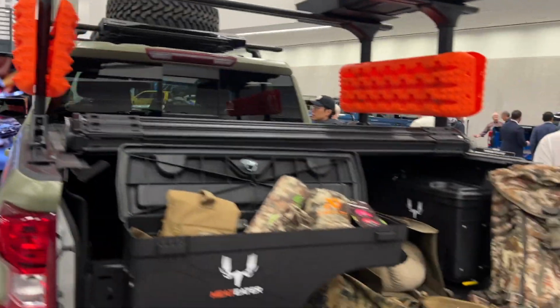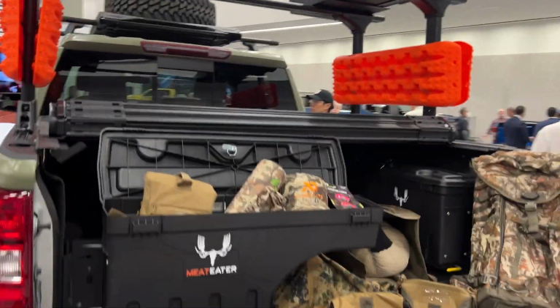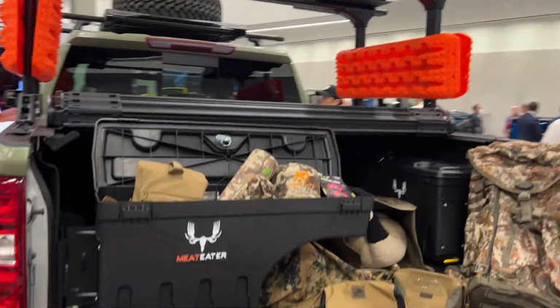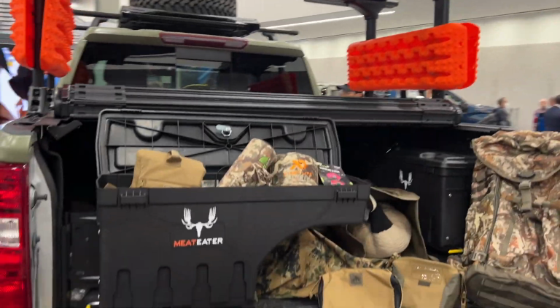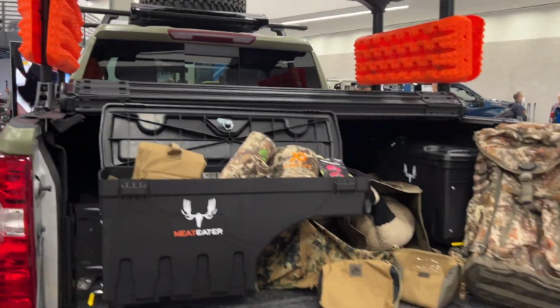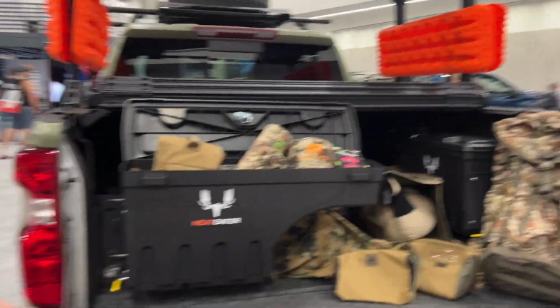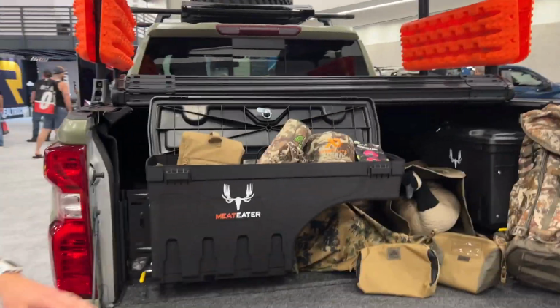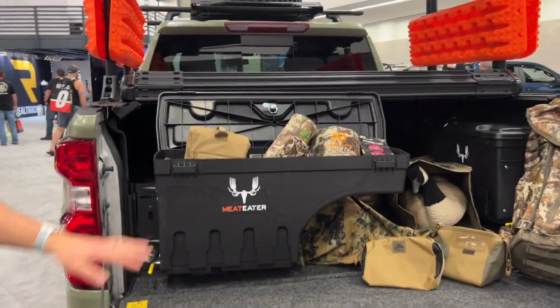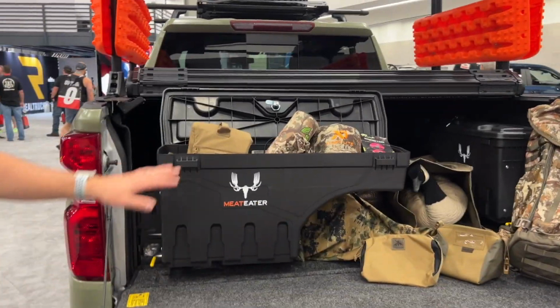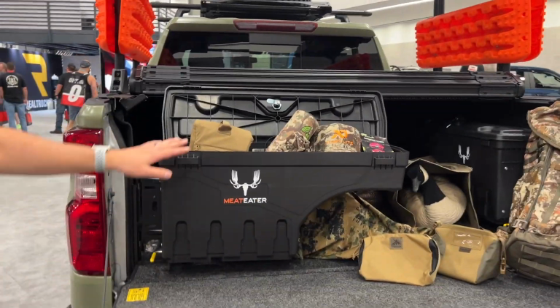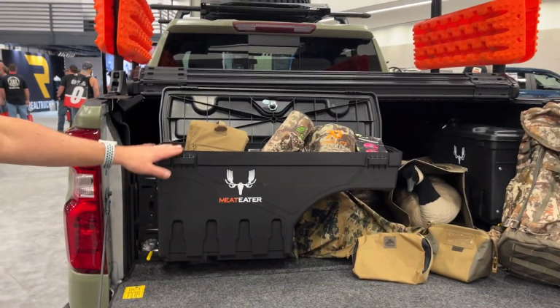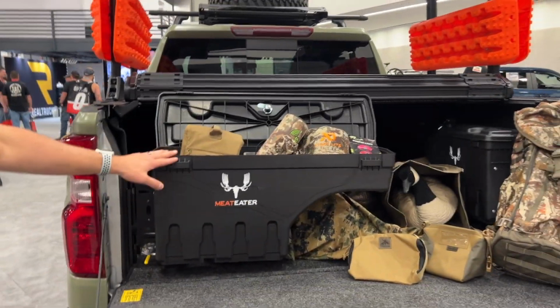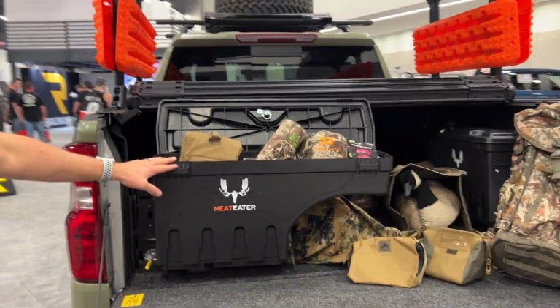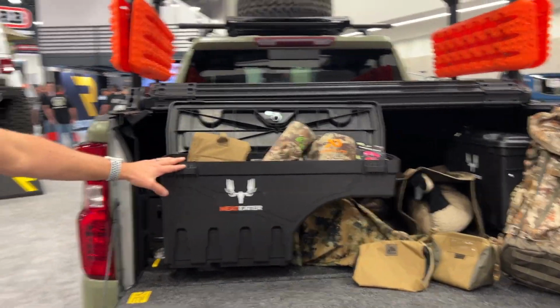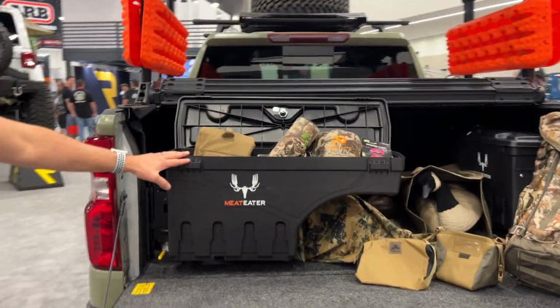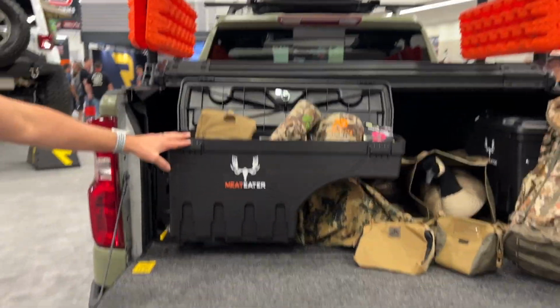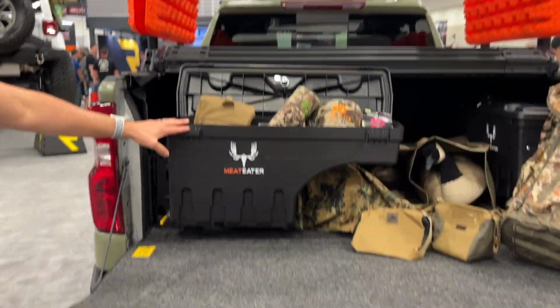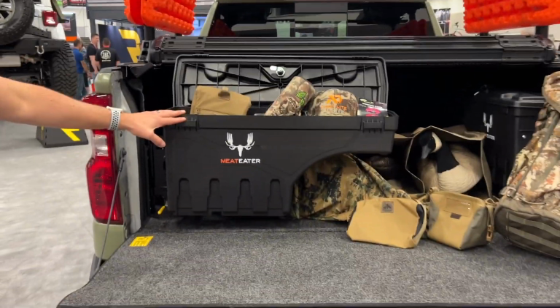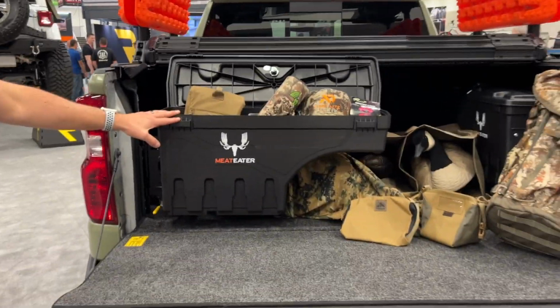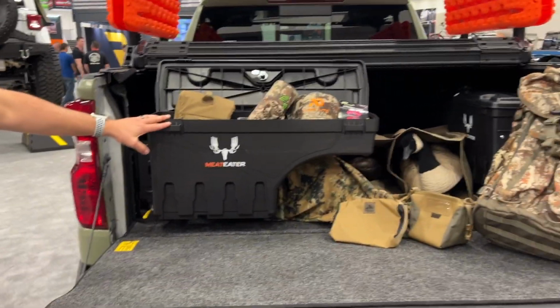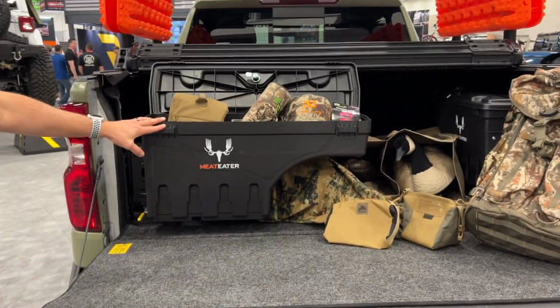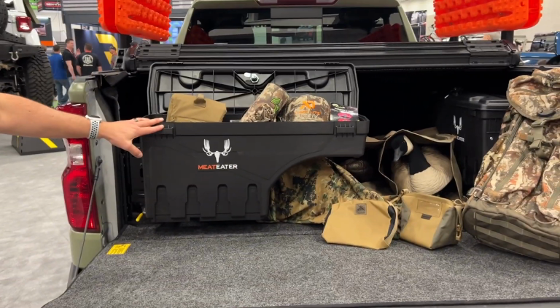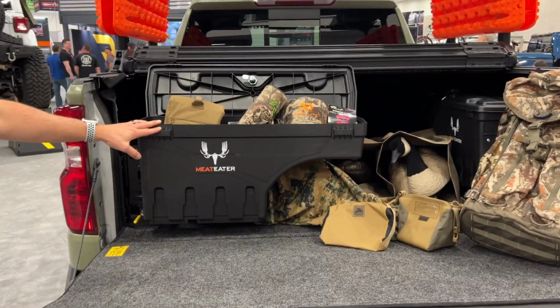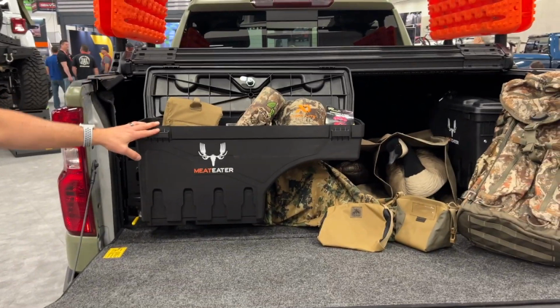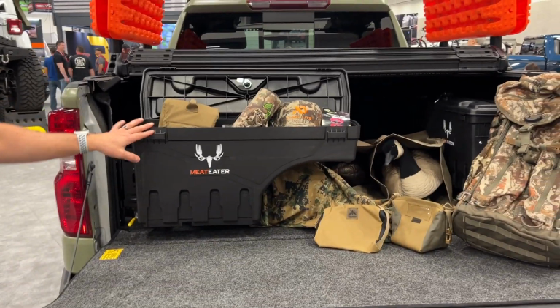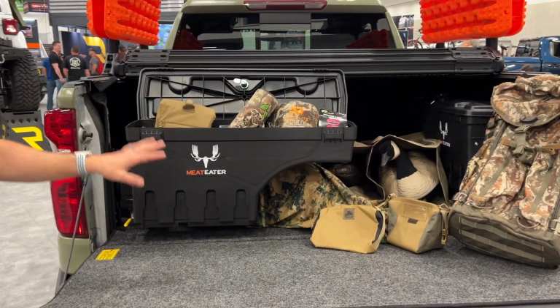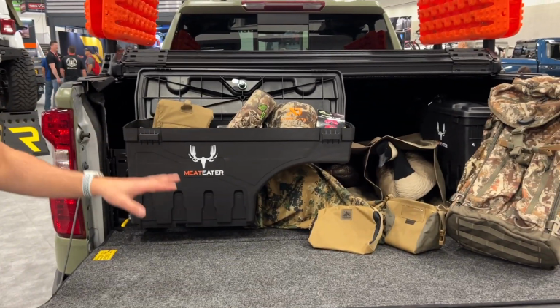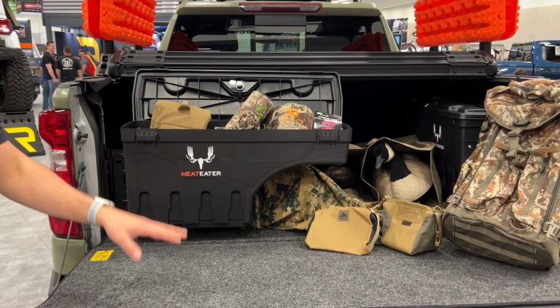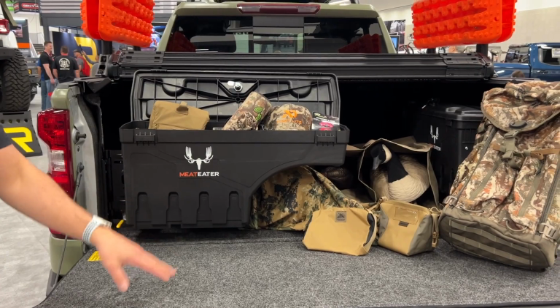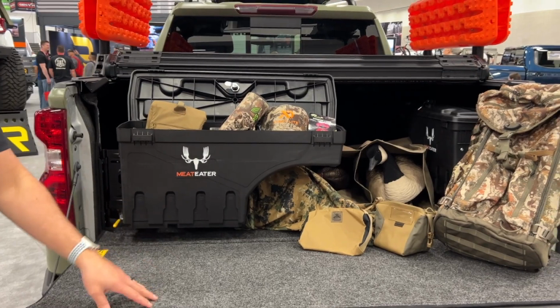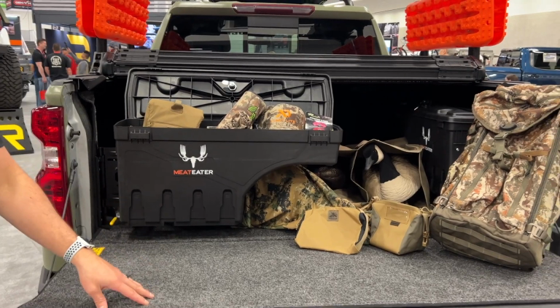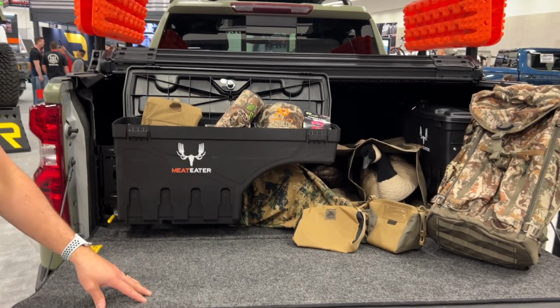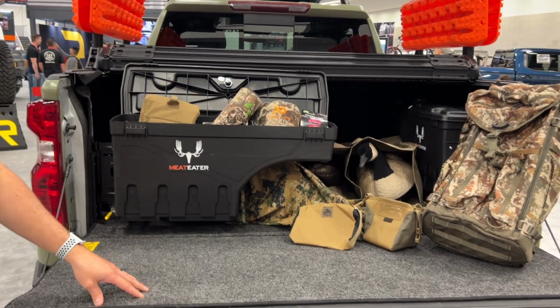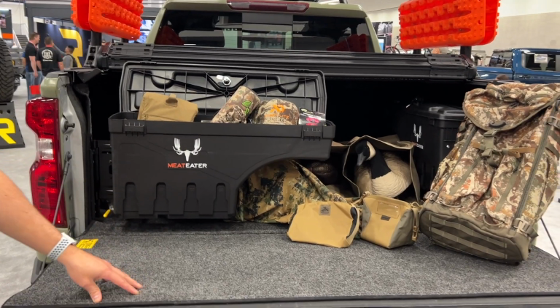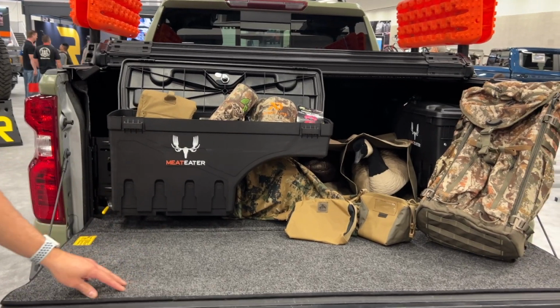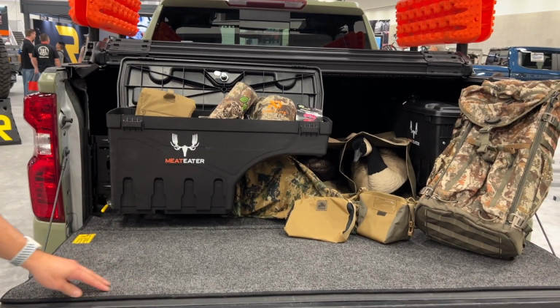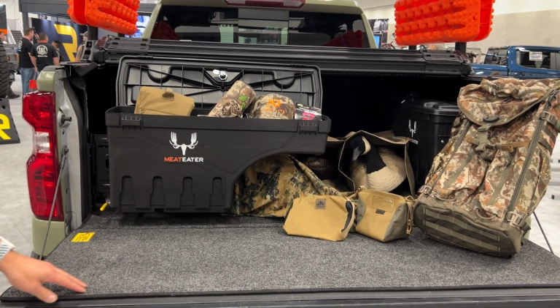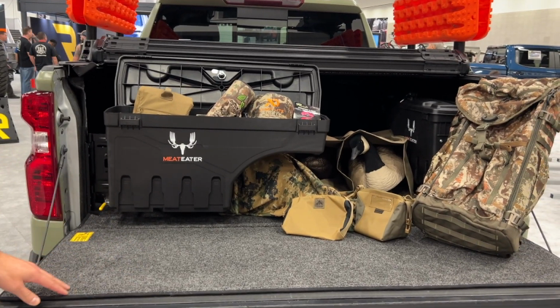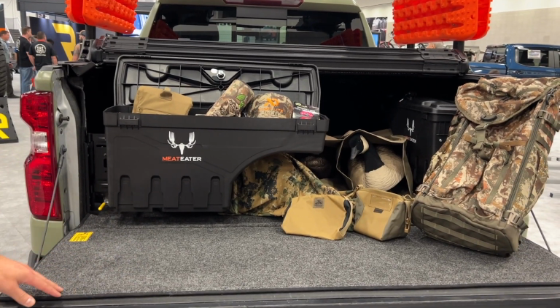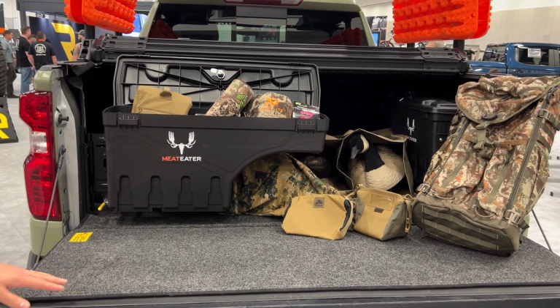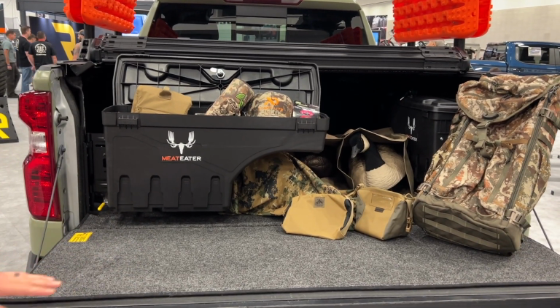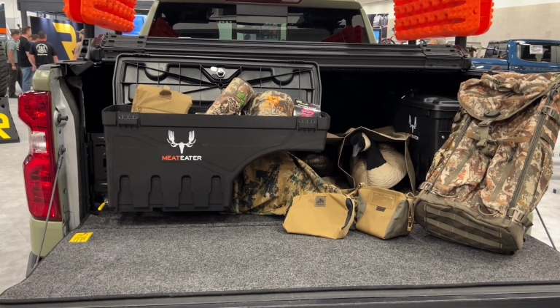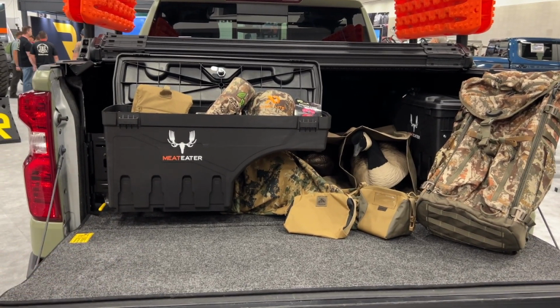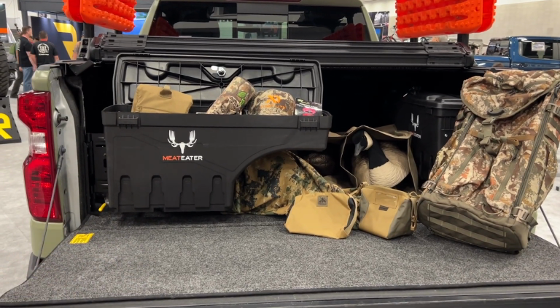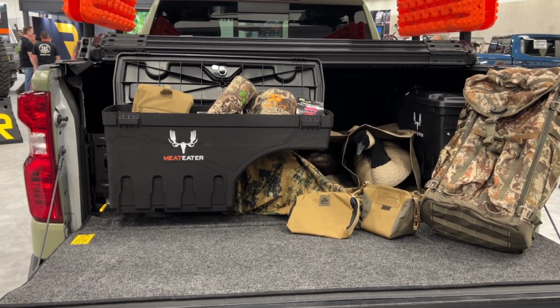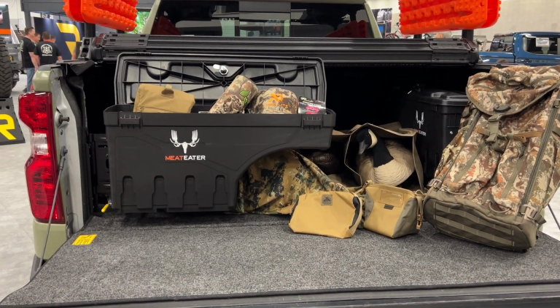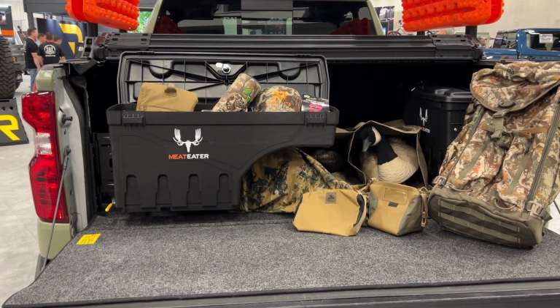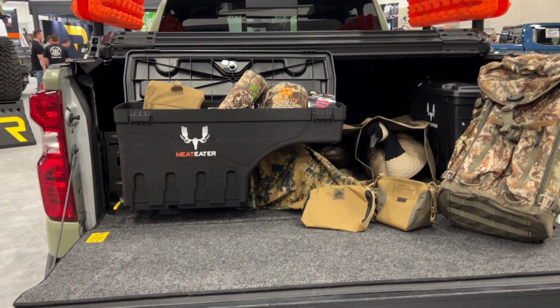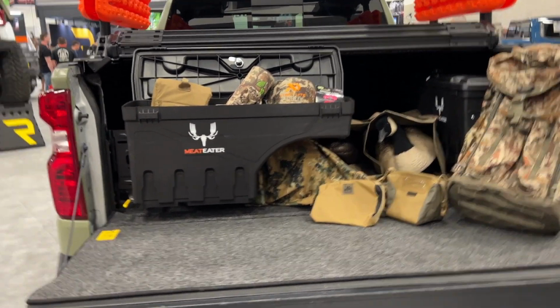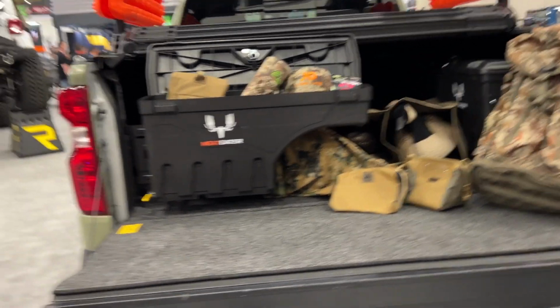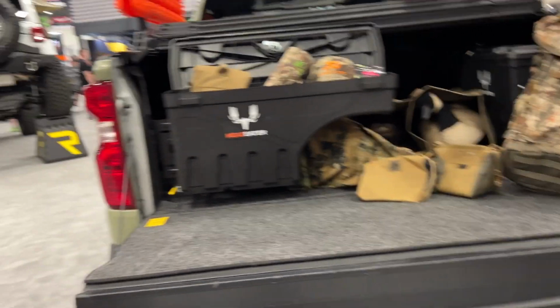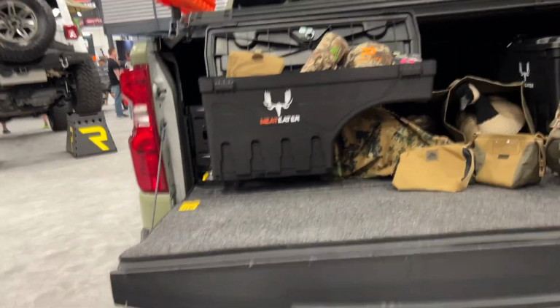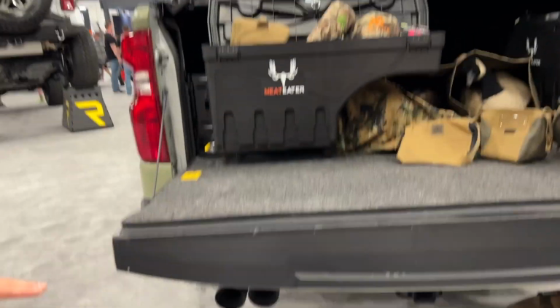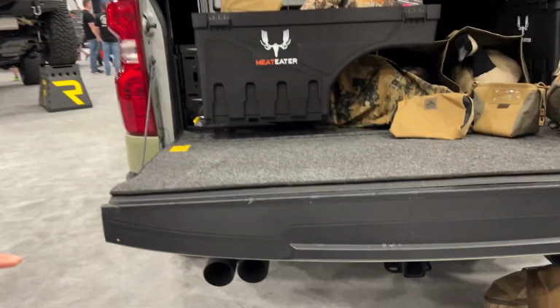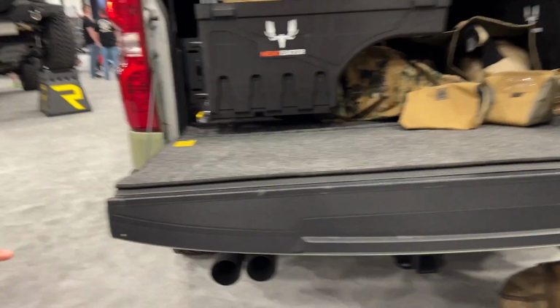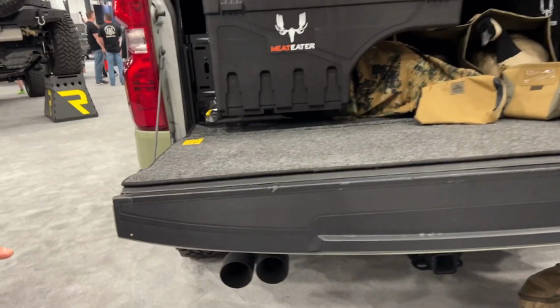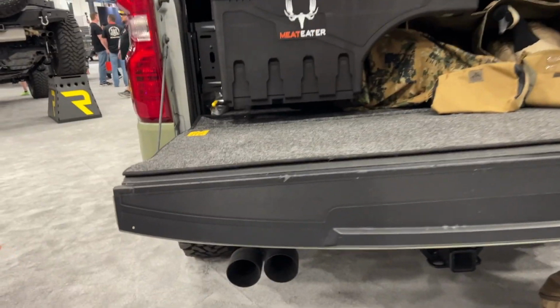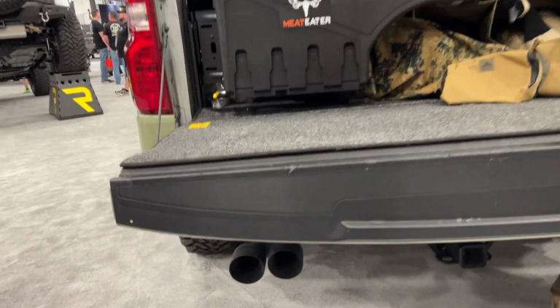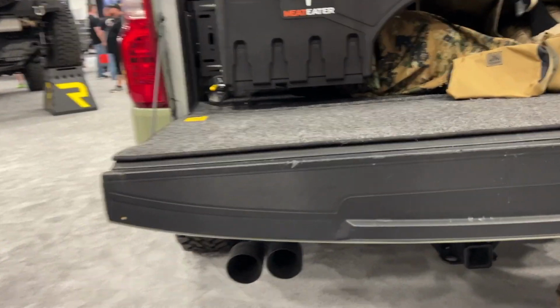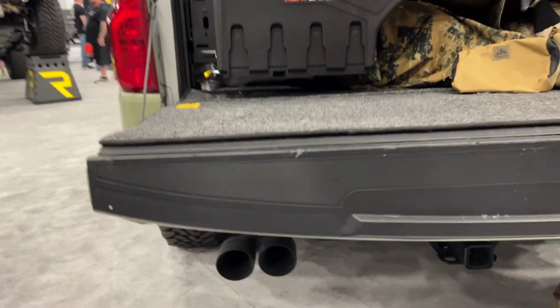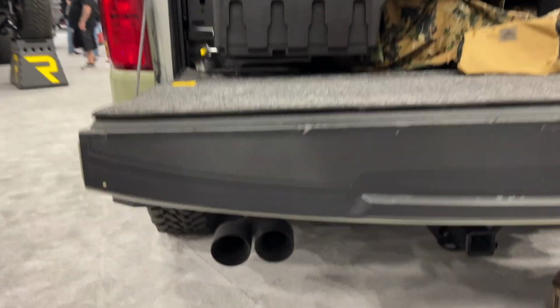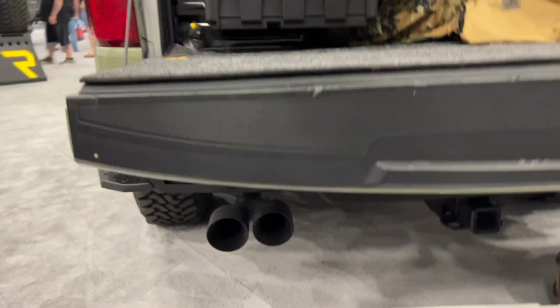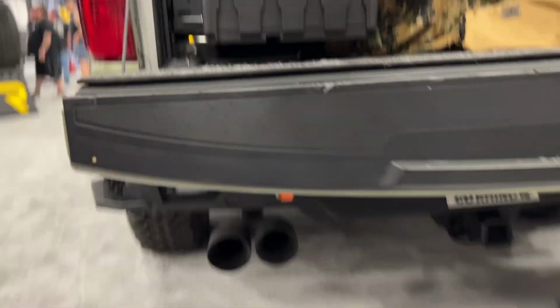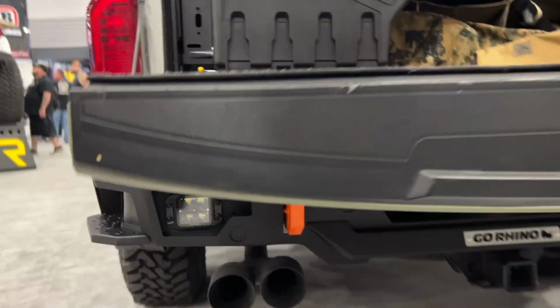Into the back here, we've got our Undercover swing case and our BedRug floor mat. To top it off, we've got our Go Rhino bumper on the rear.